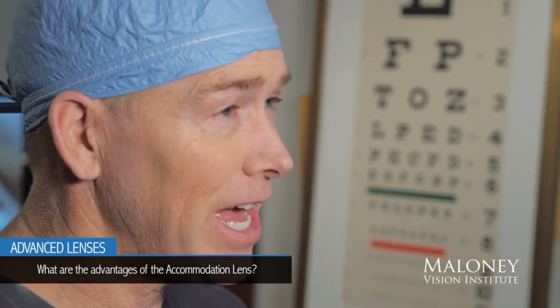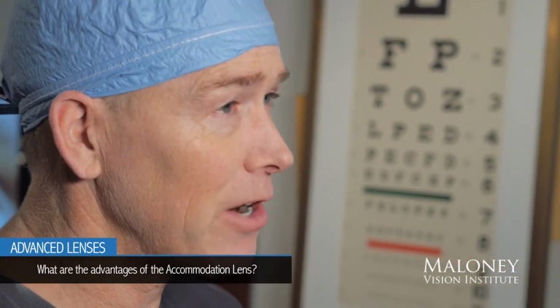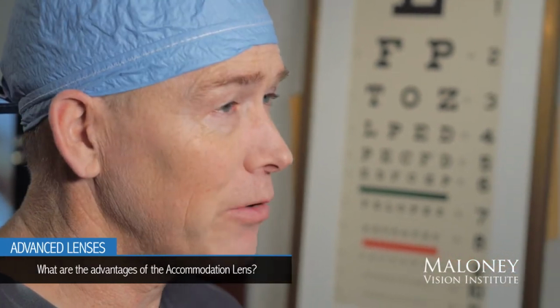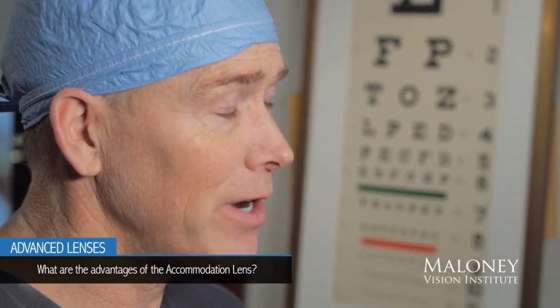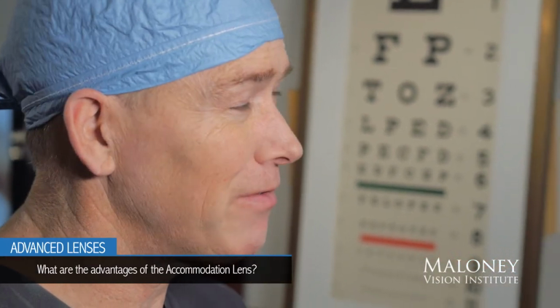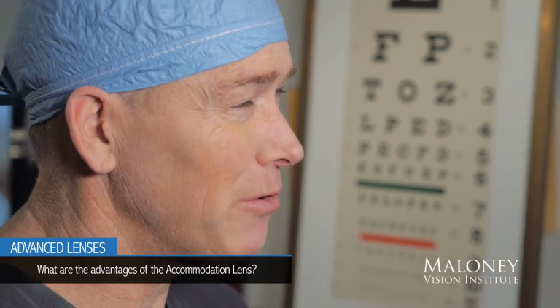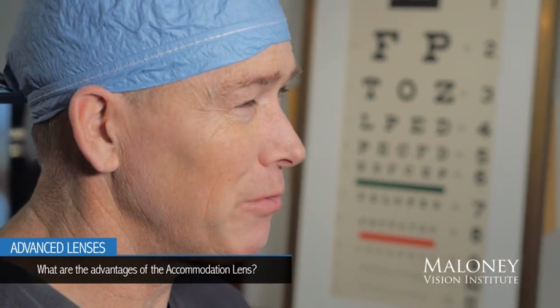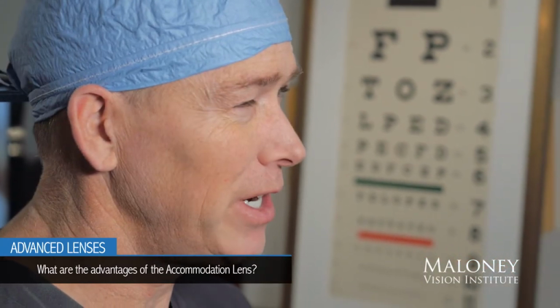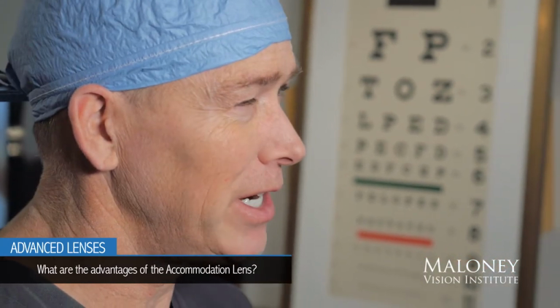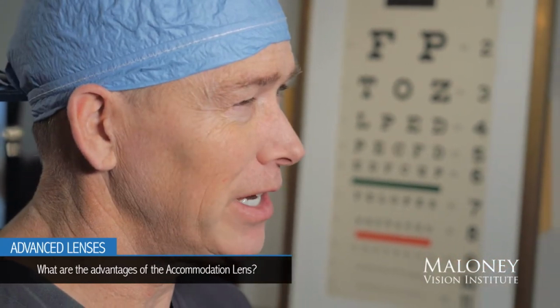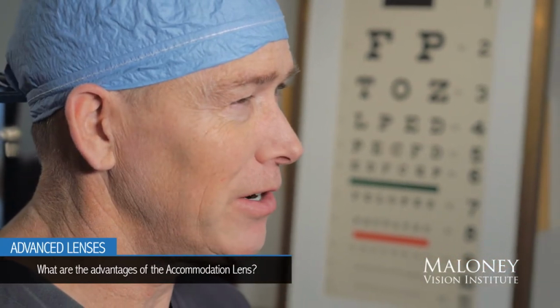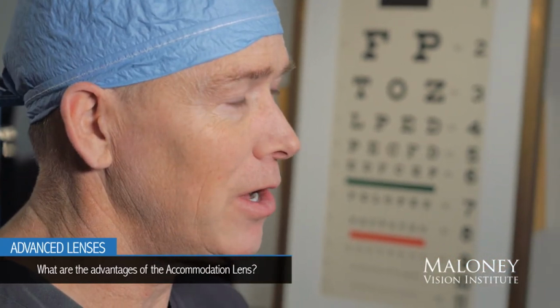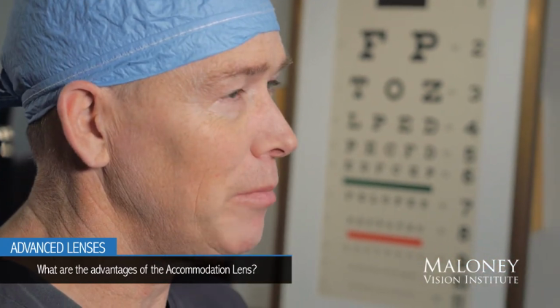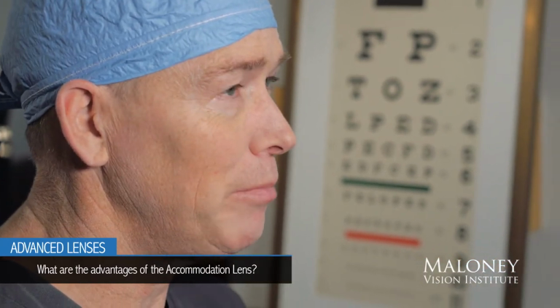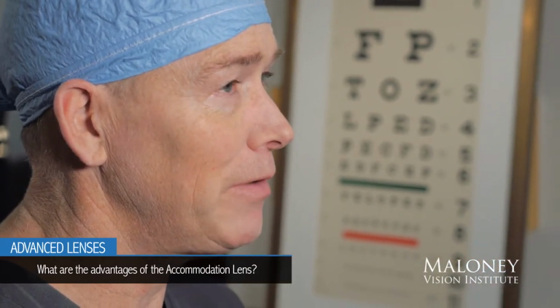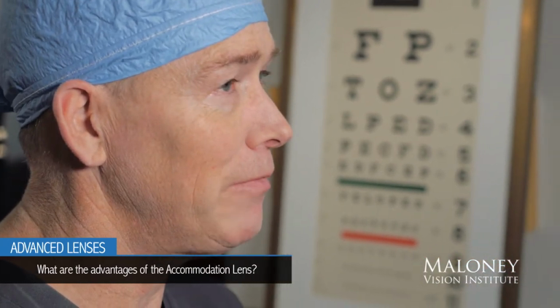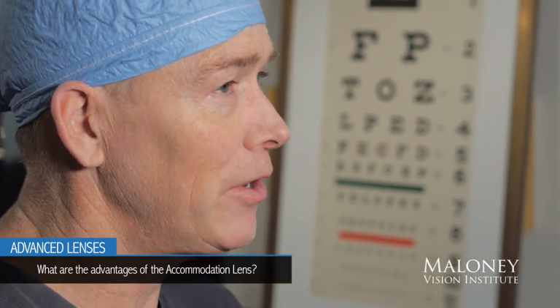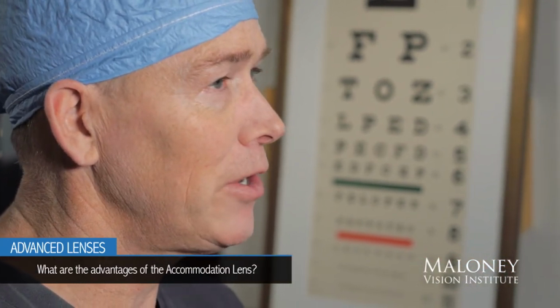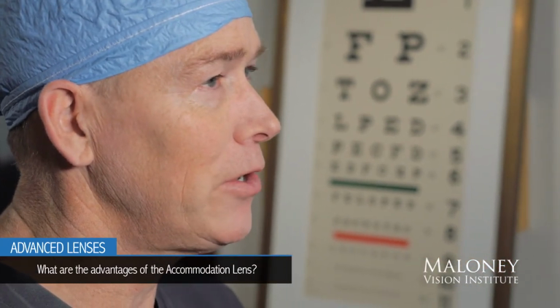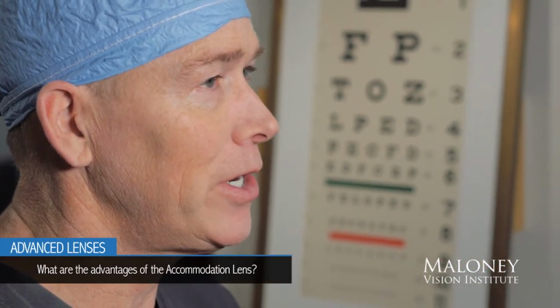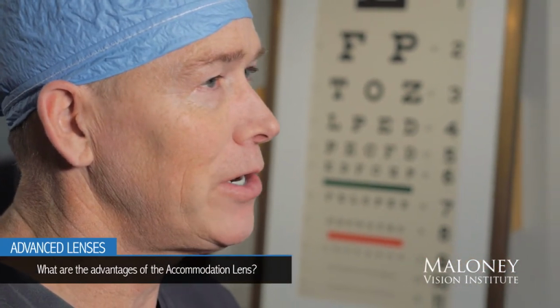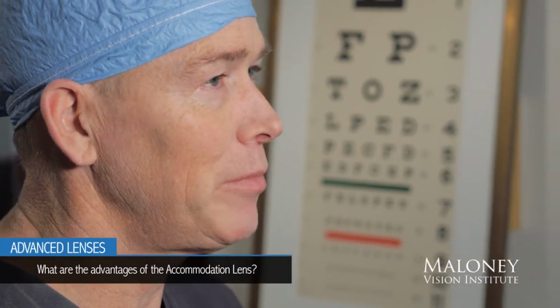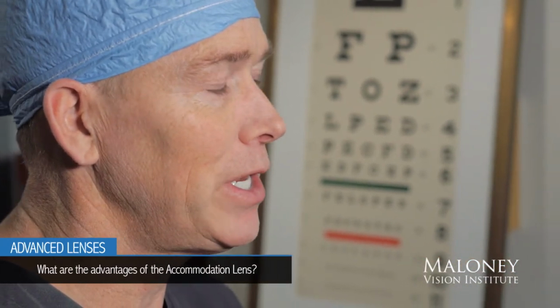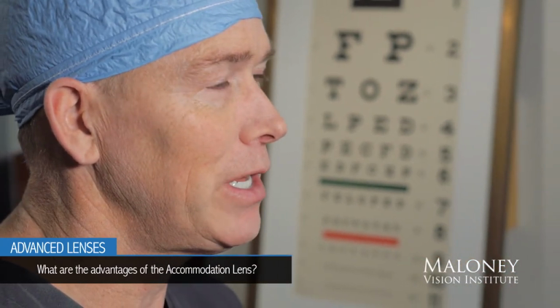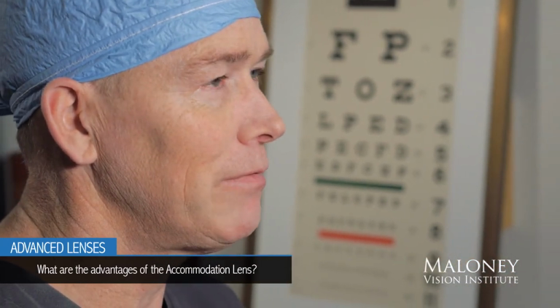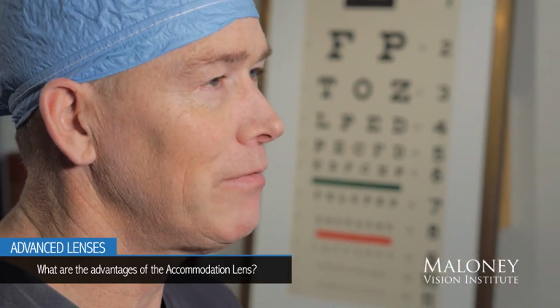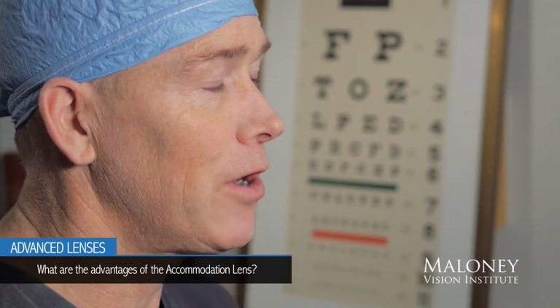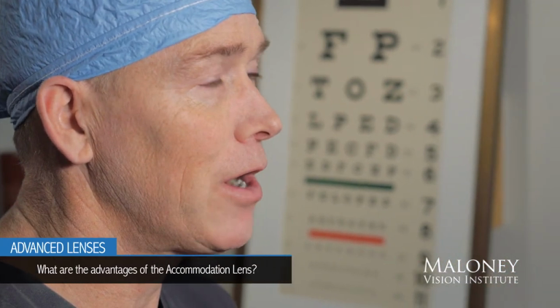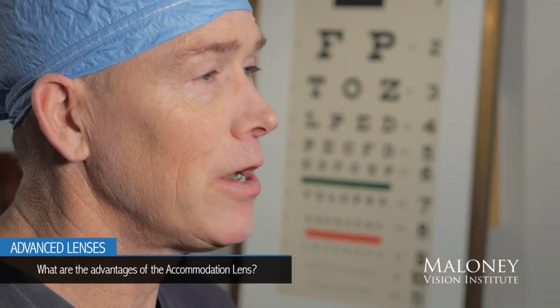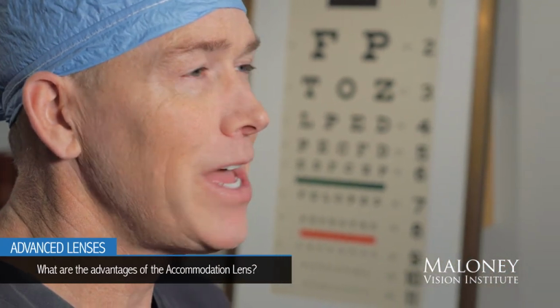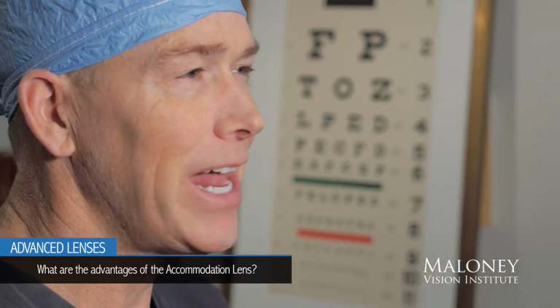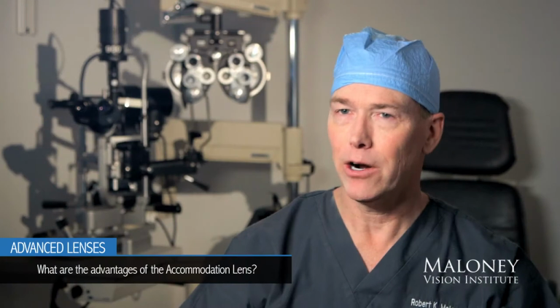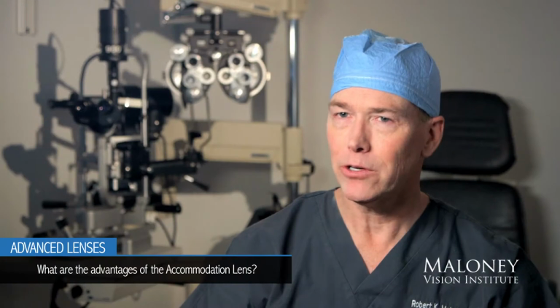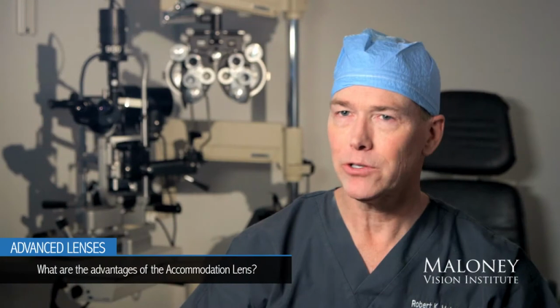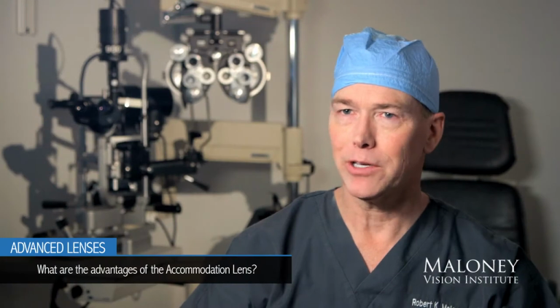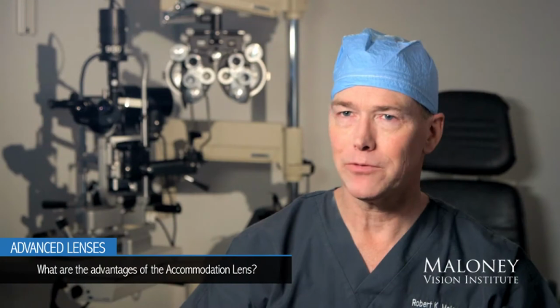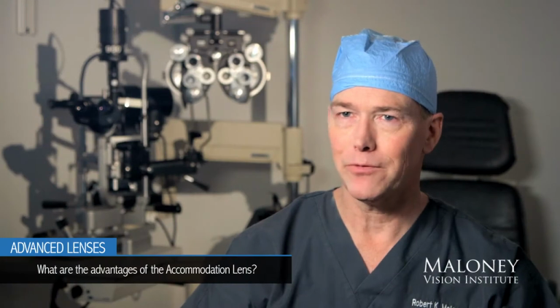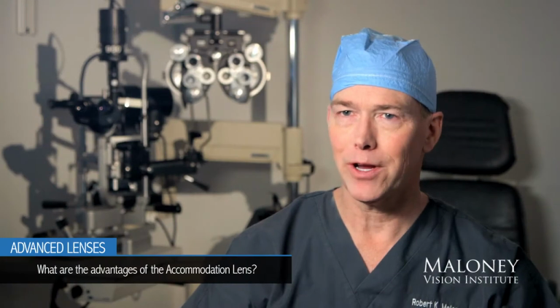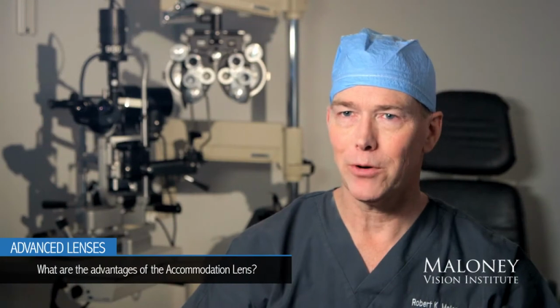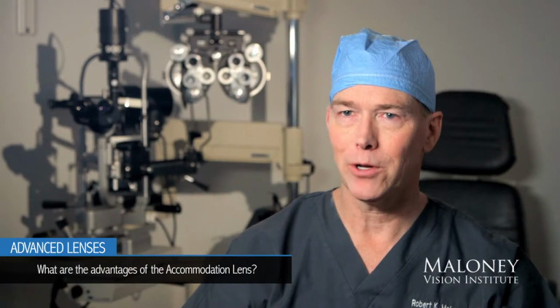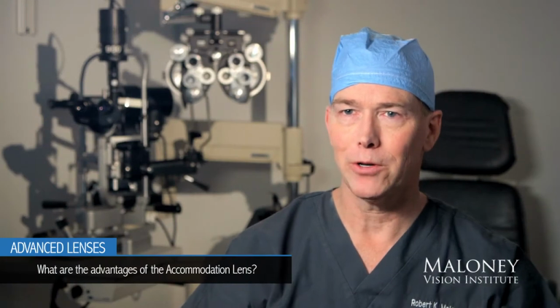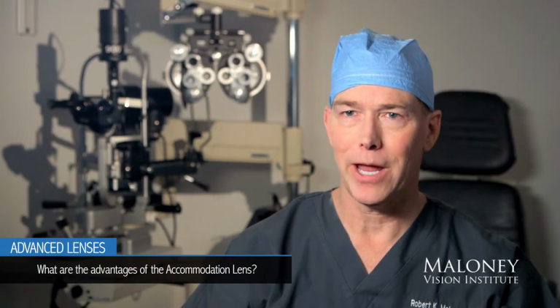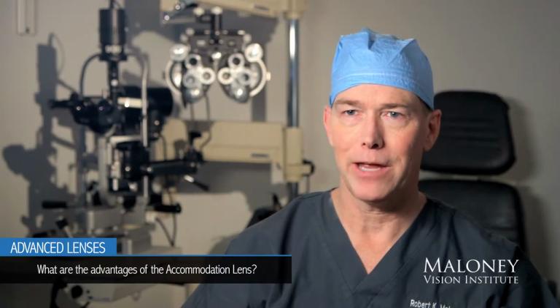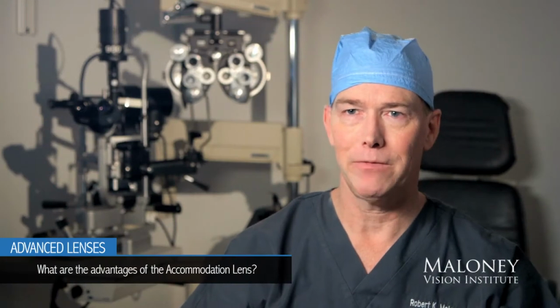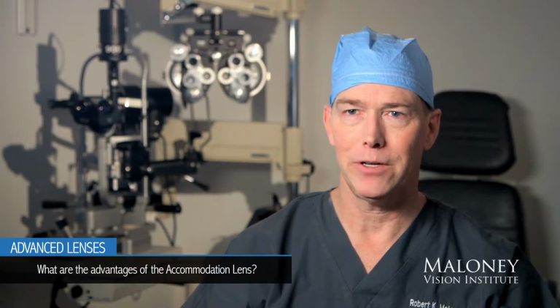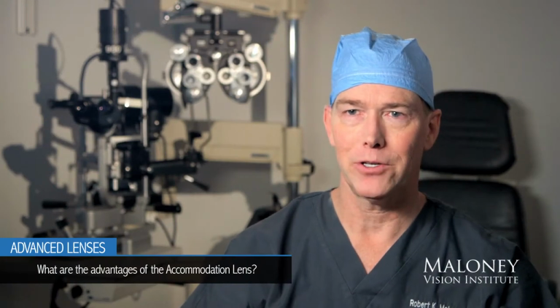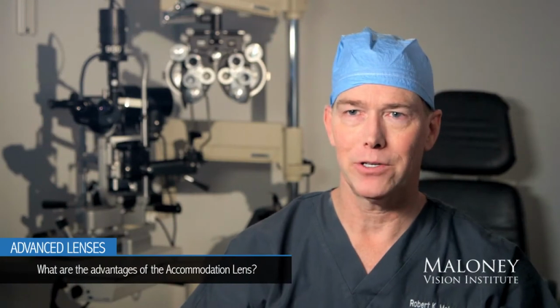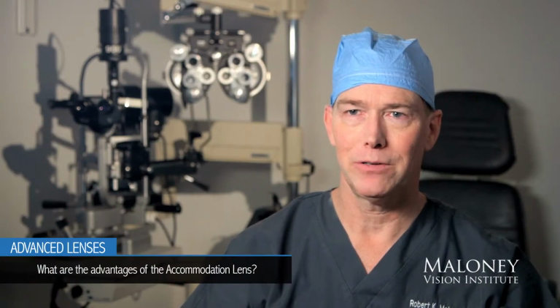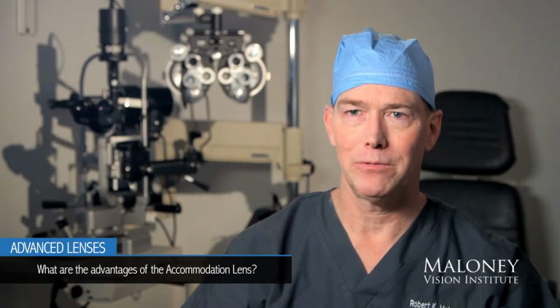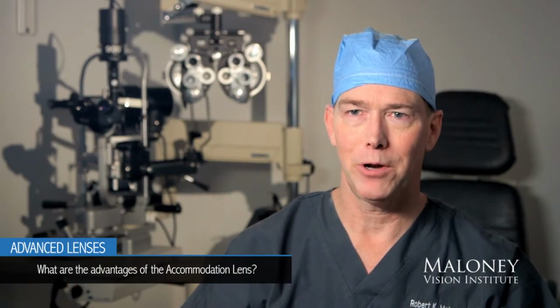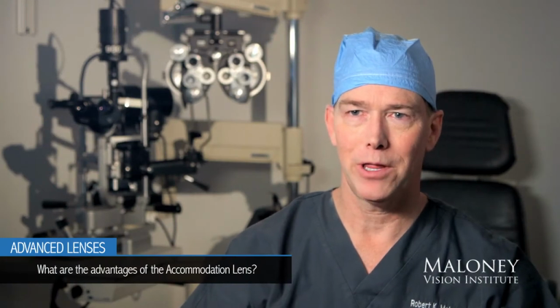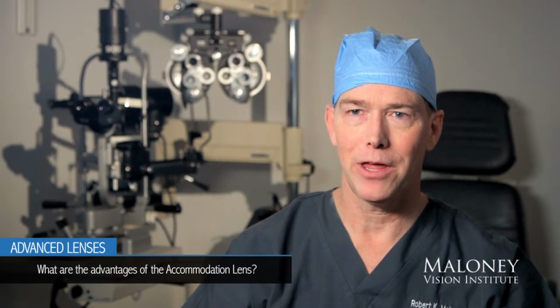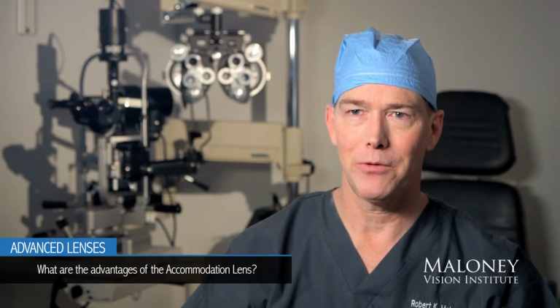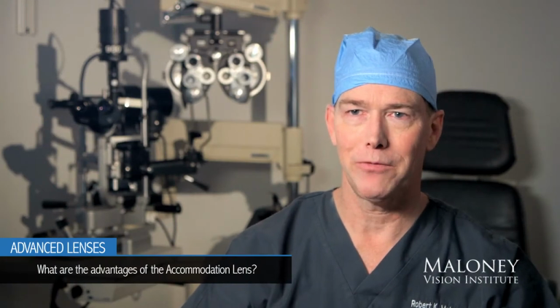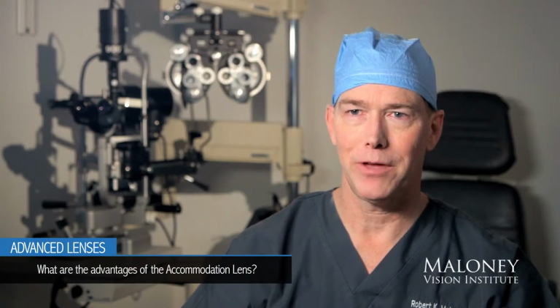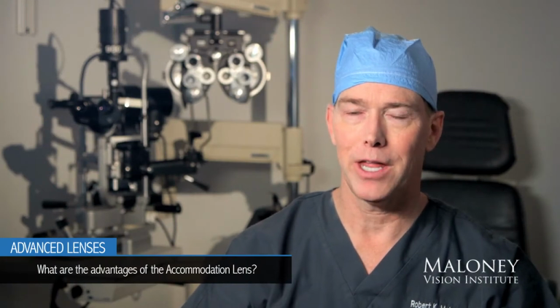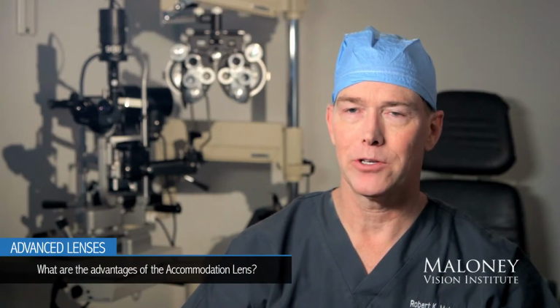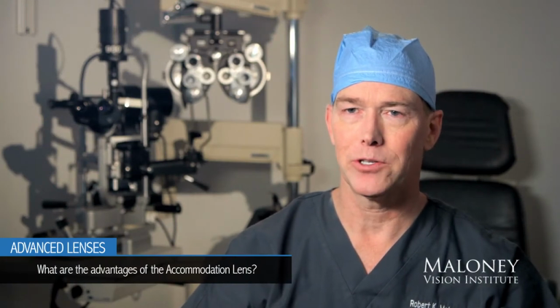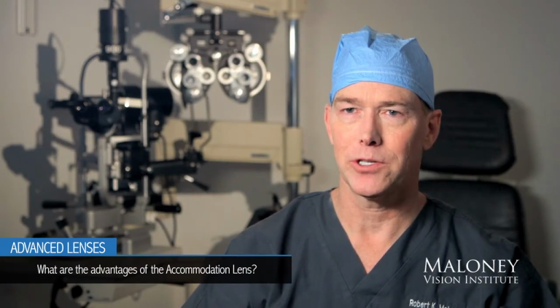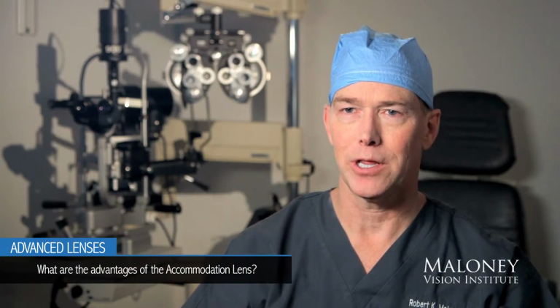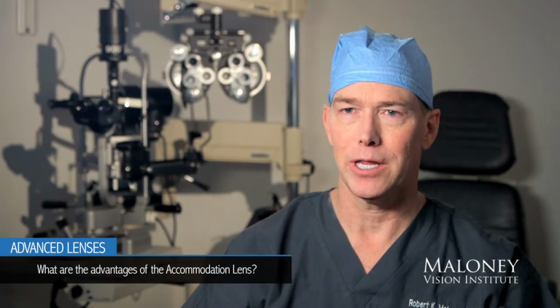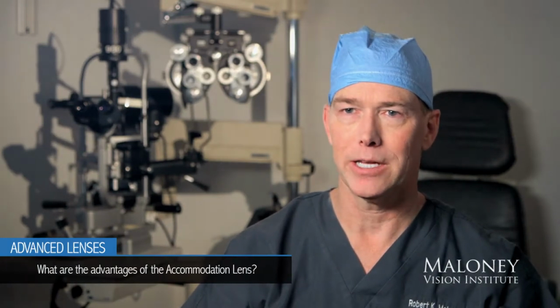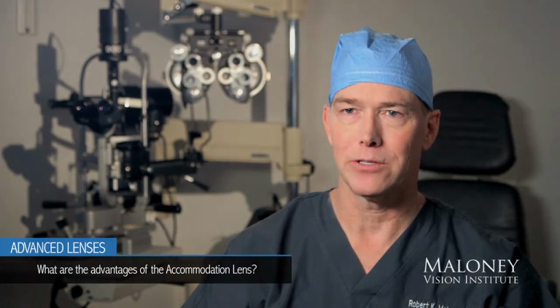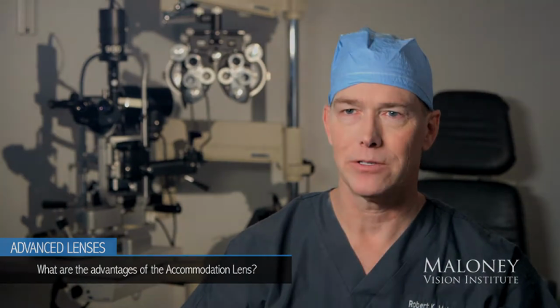It's not great for reading at all, but very good intermediate and far, and also gives very good night vision — one of the other advantages of the lens.